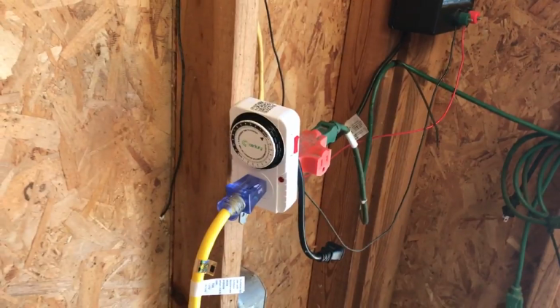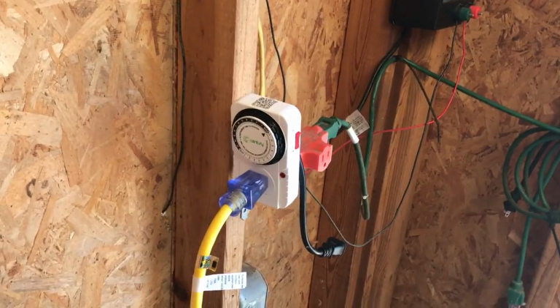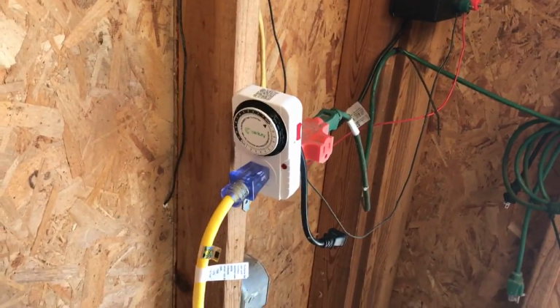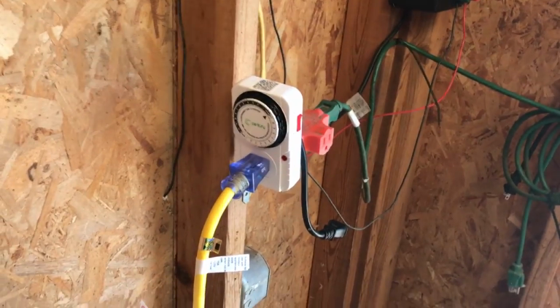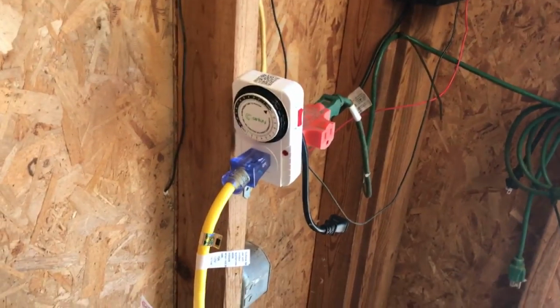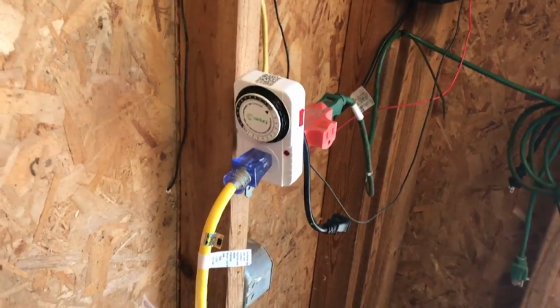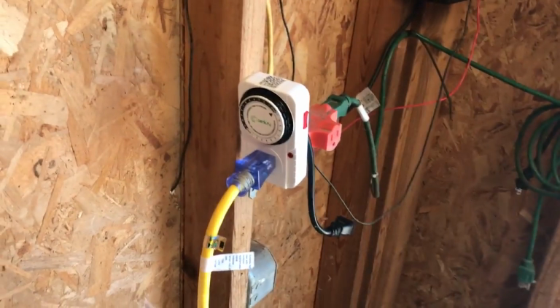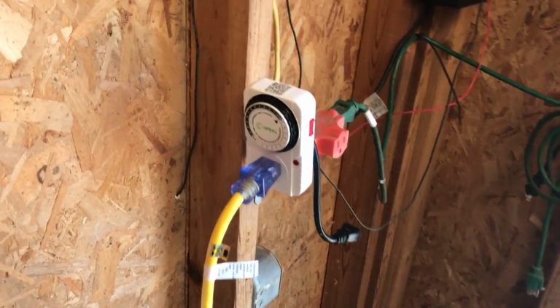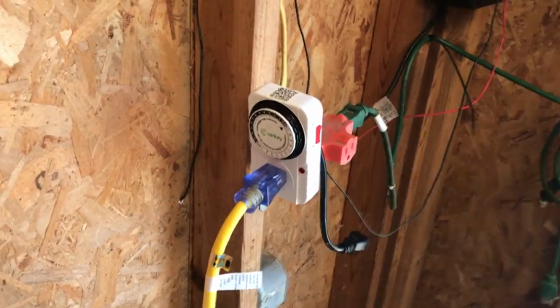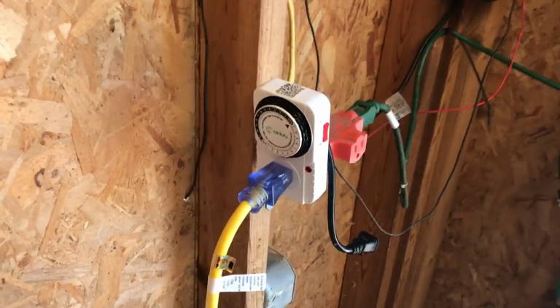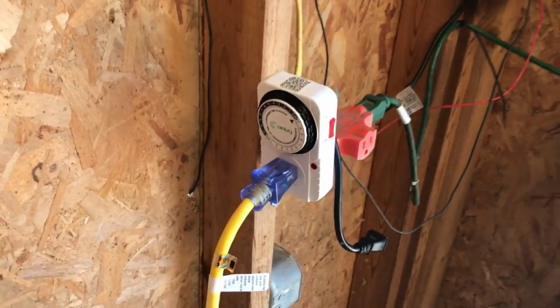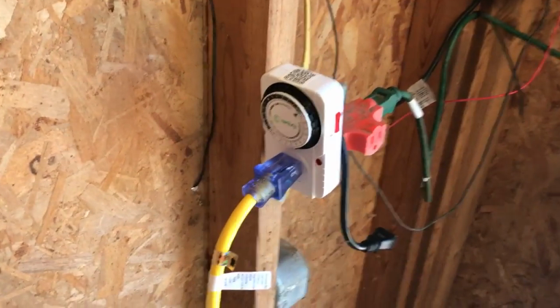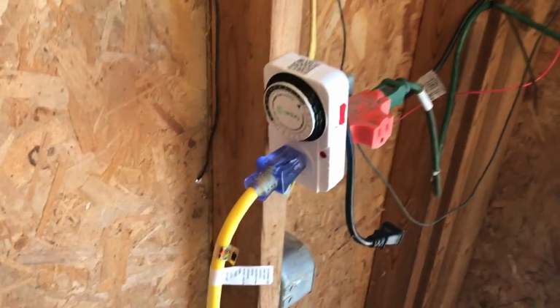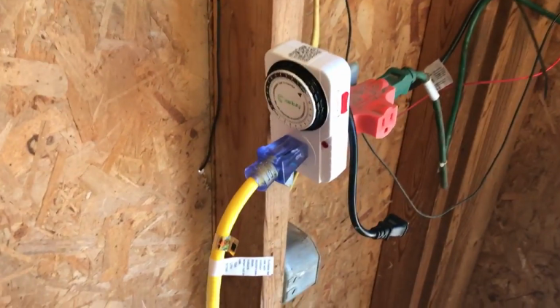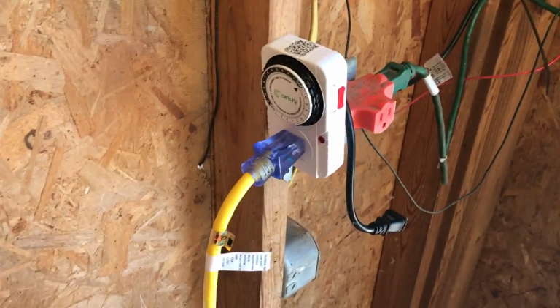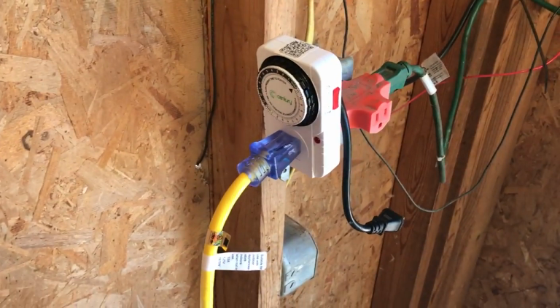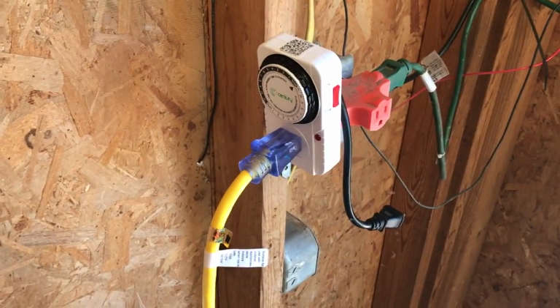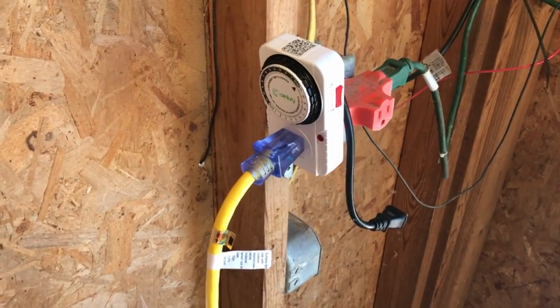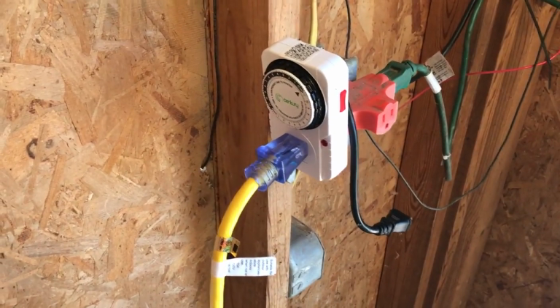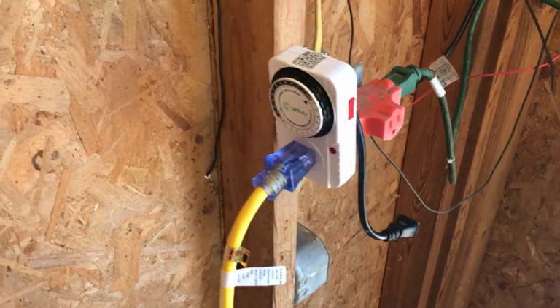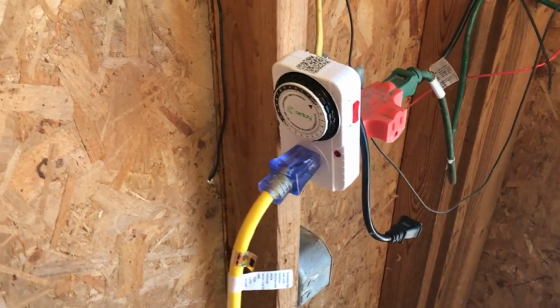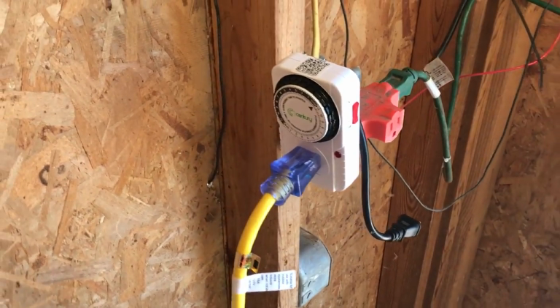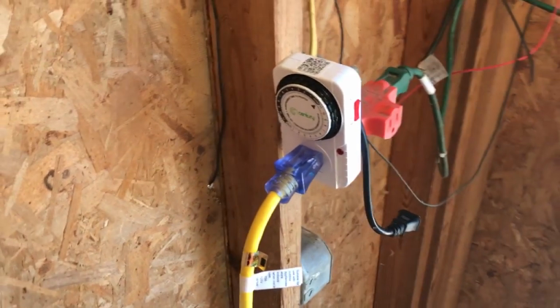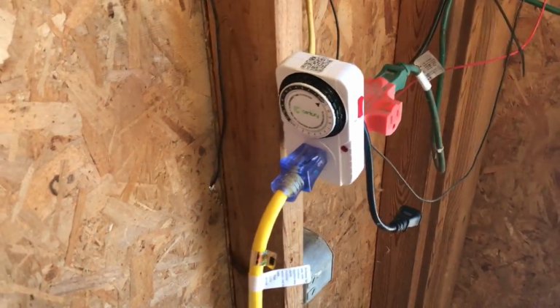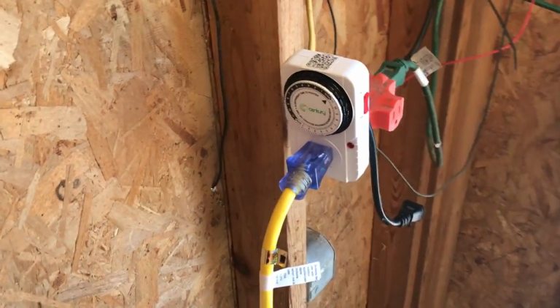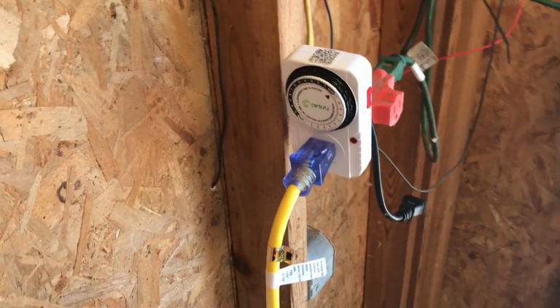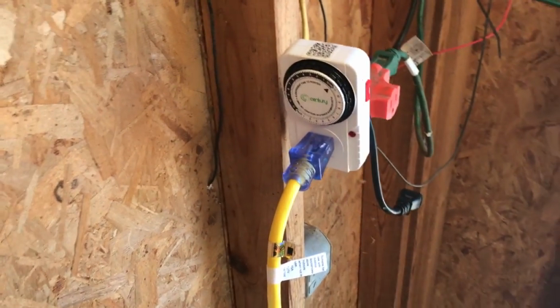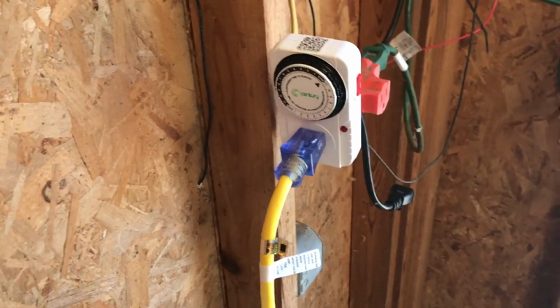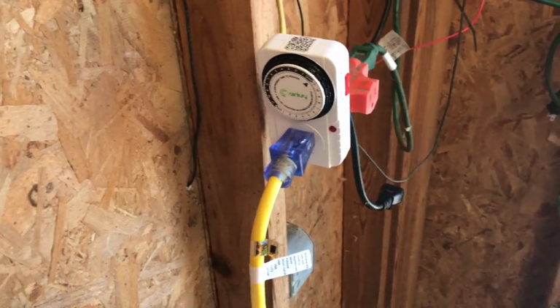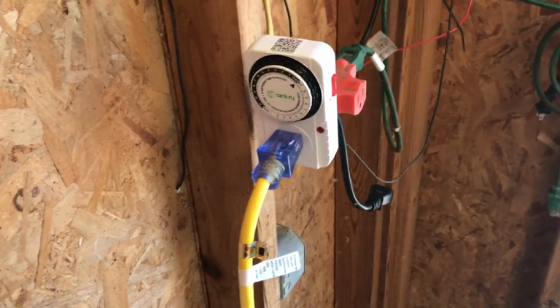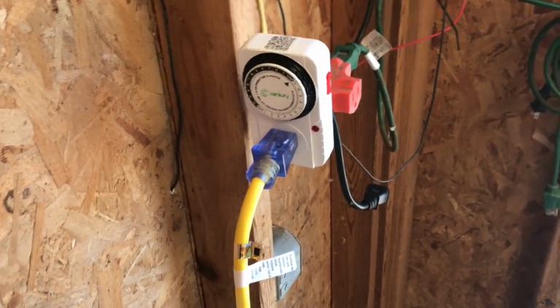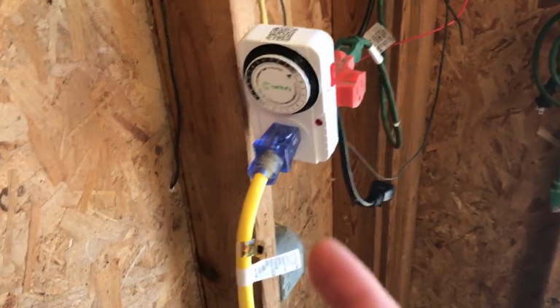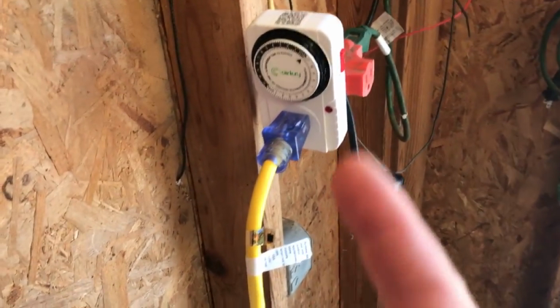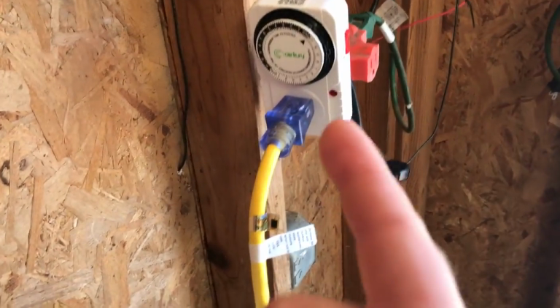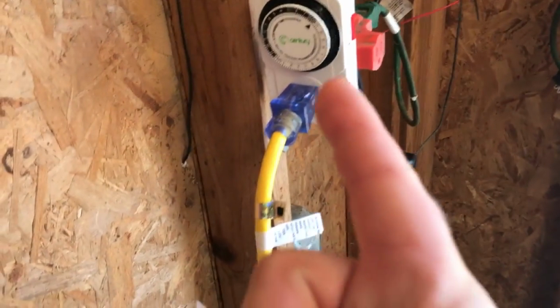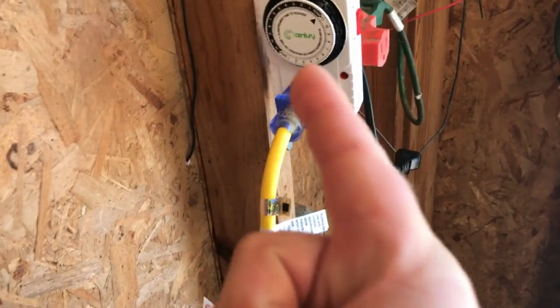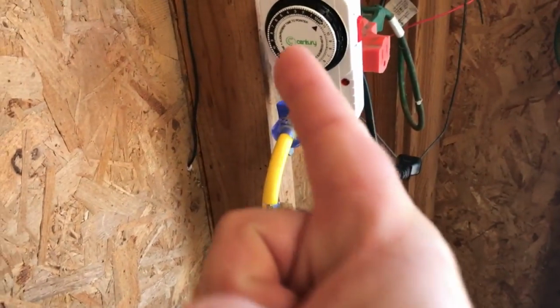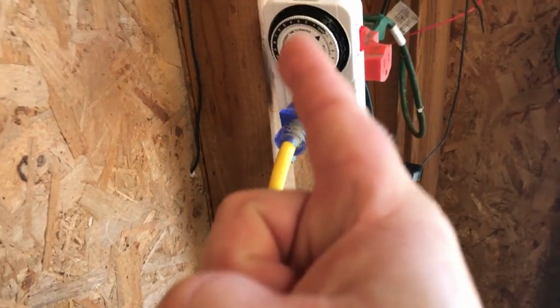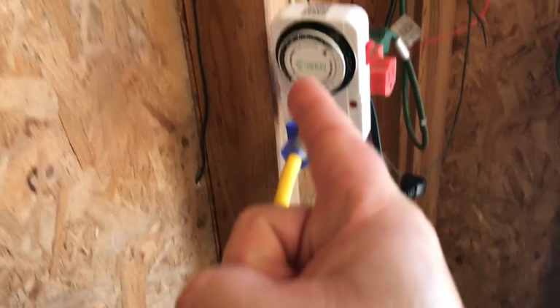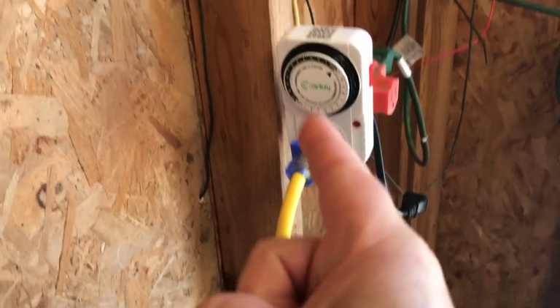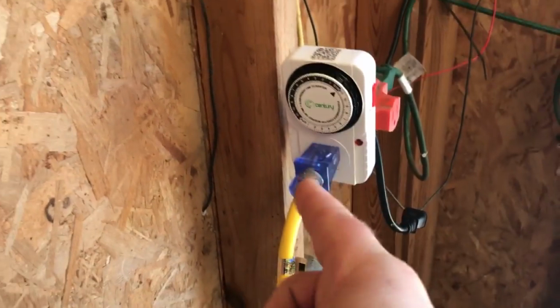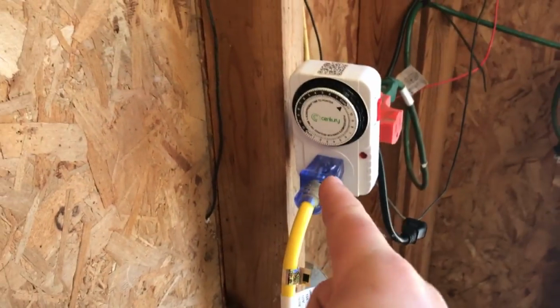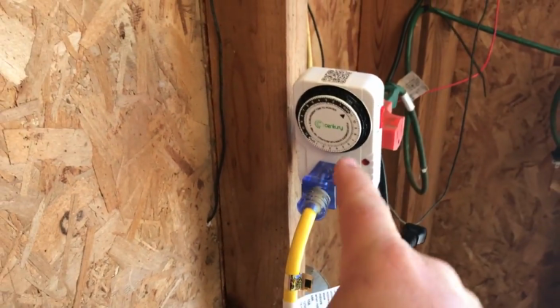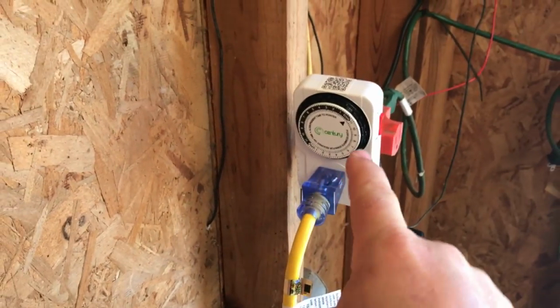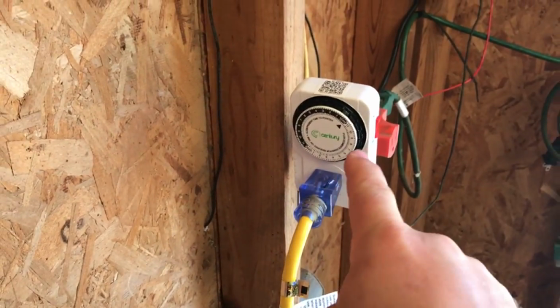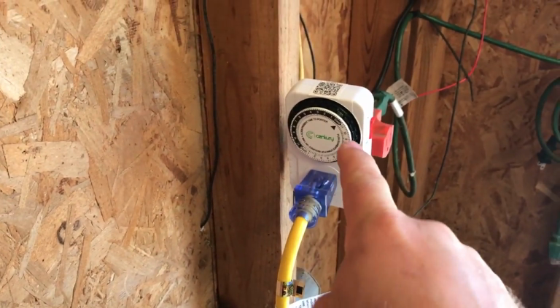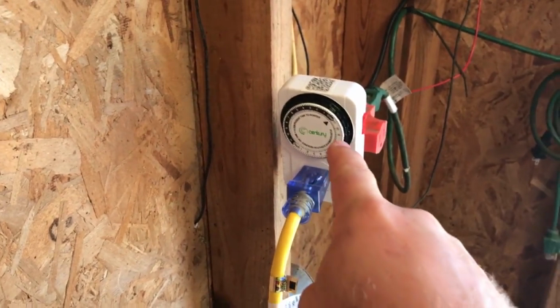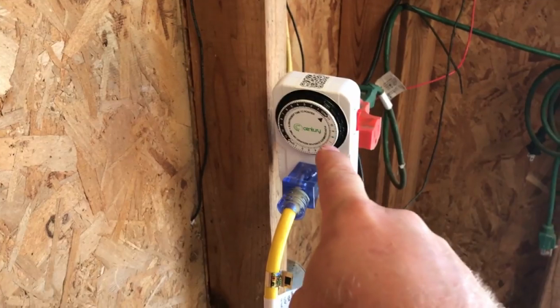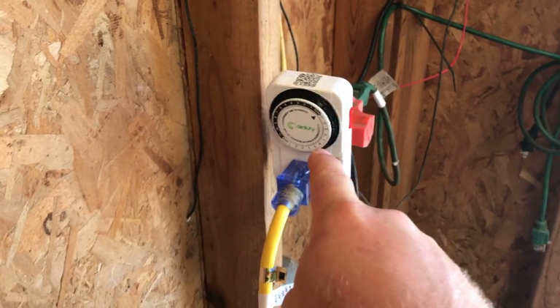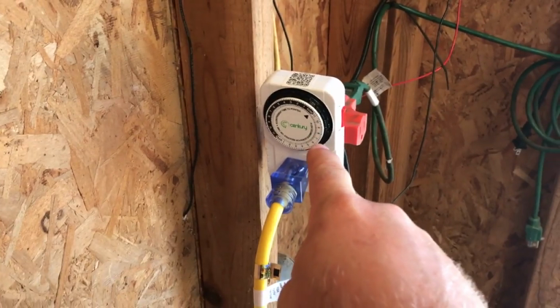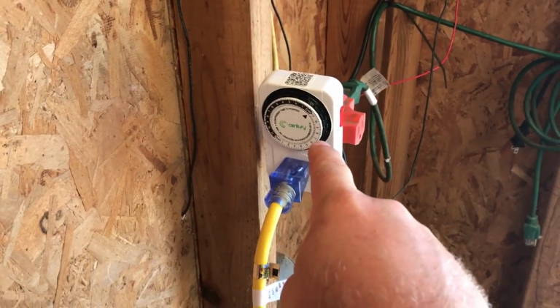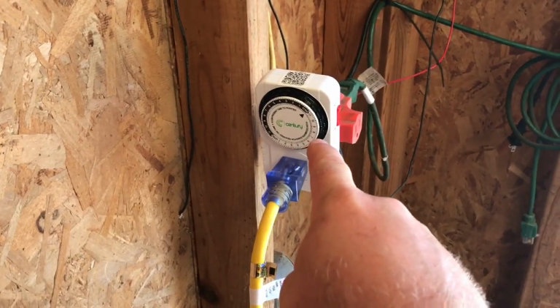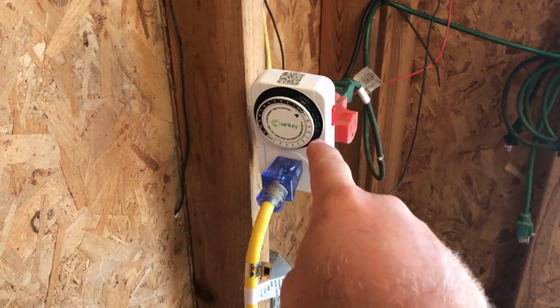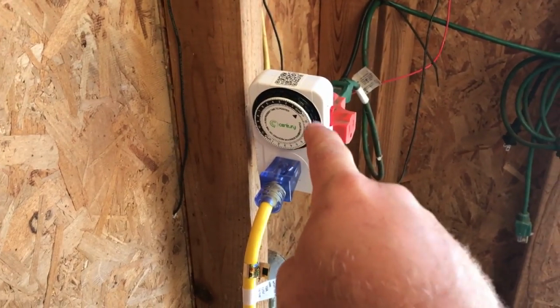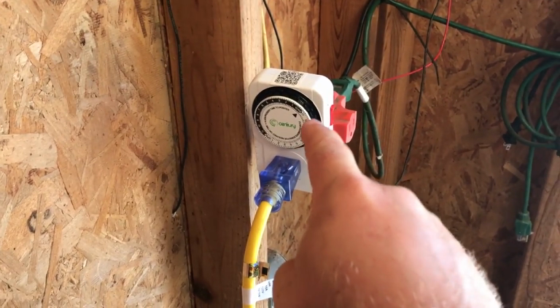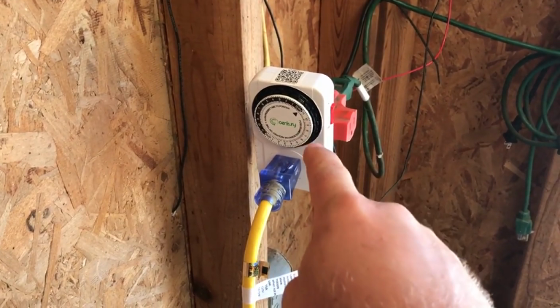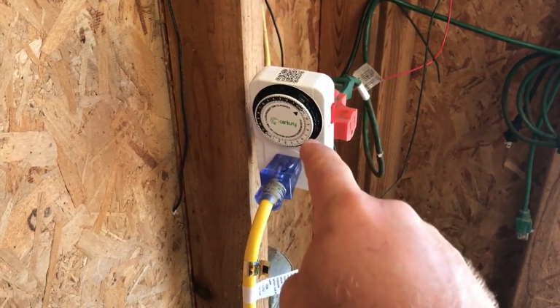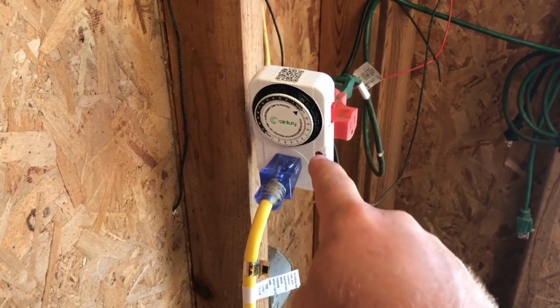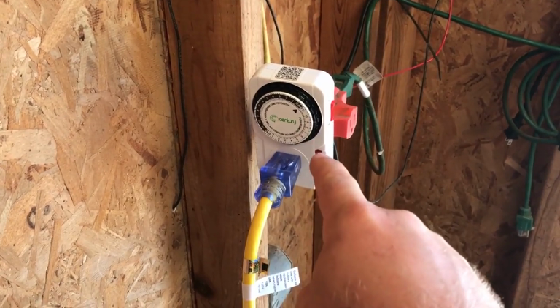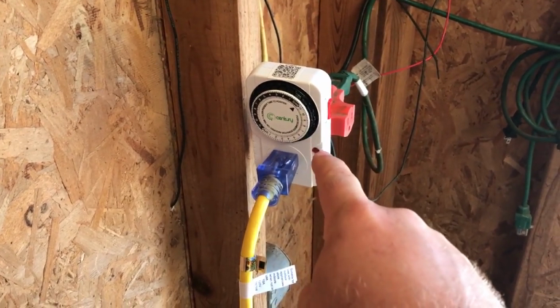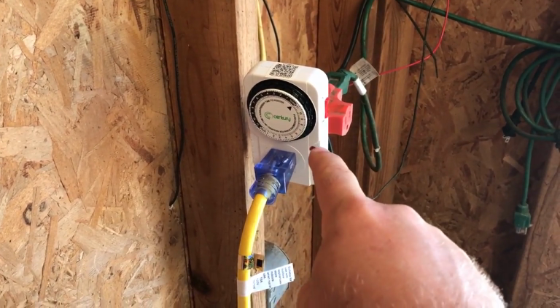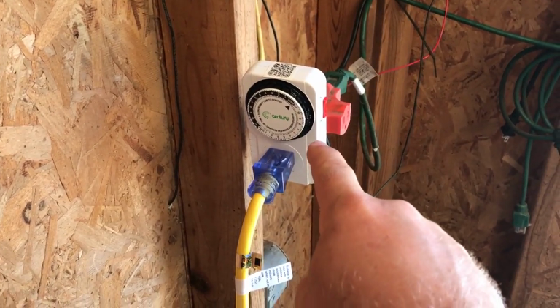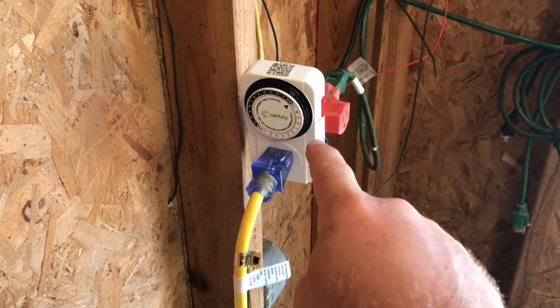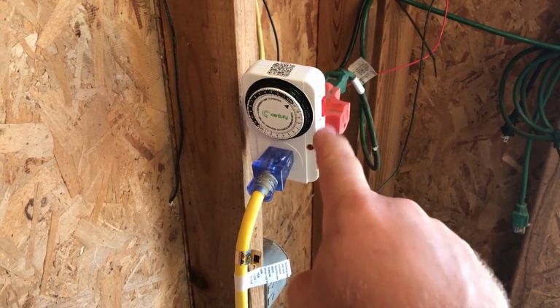The thing is, I hate timers. I despise timers — timers are my enemy — but I love this one. It is so simple to use.